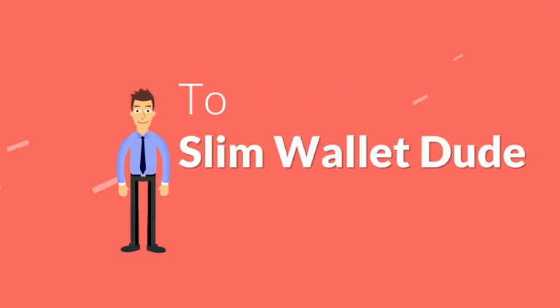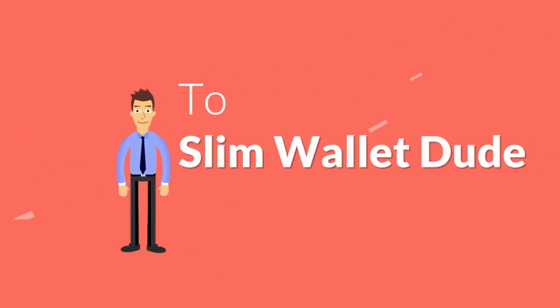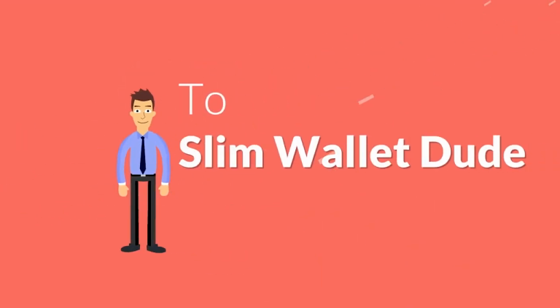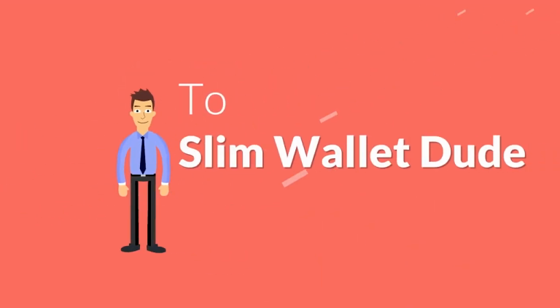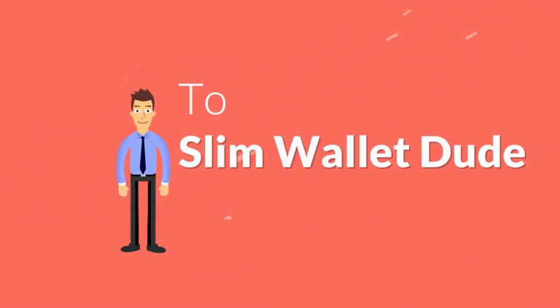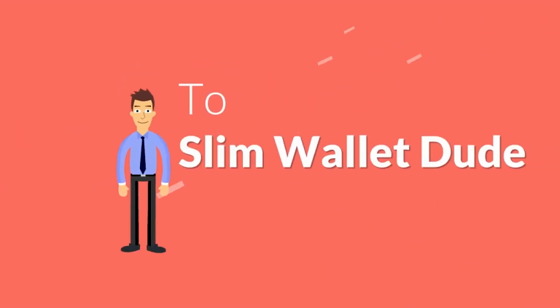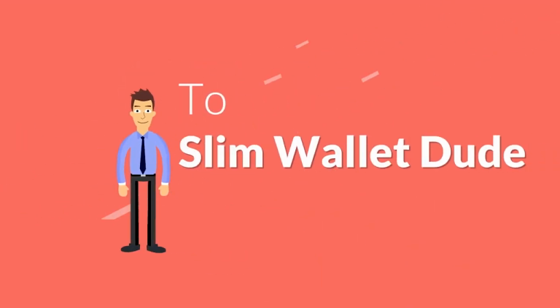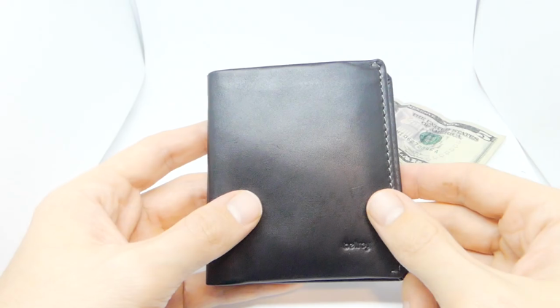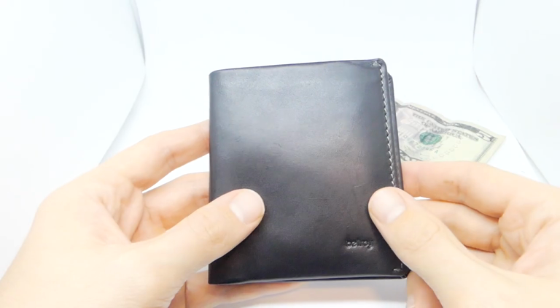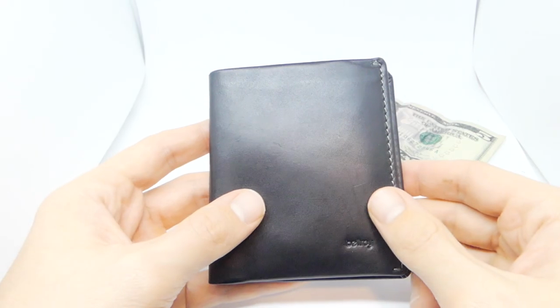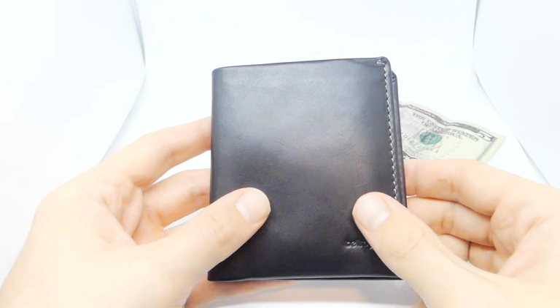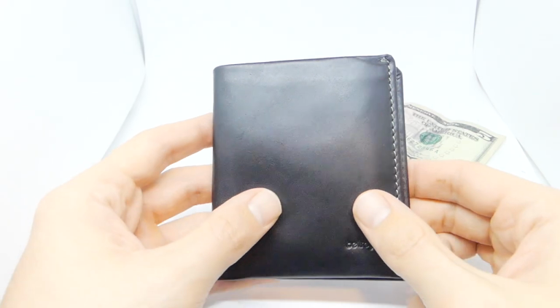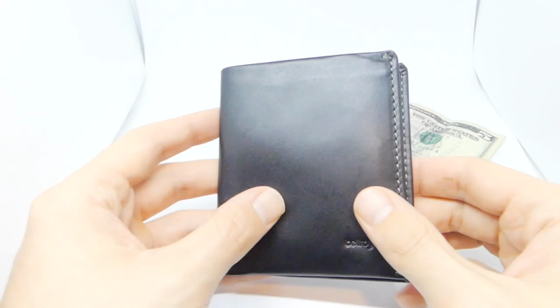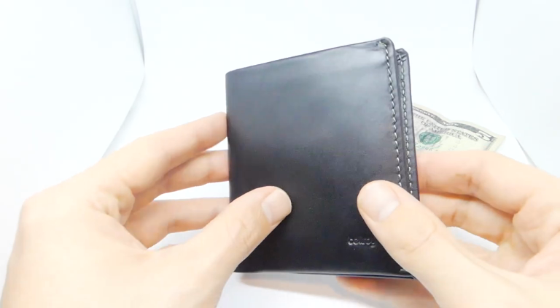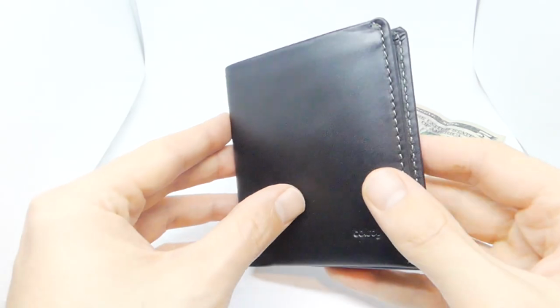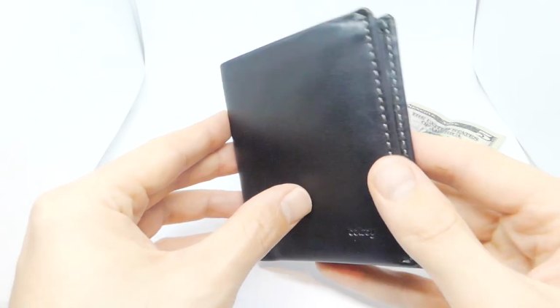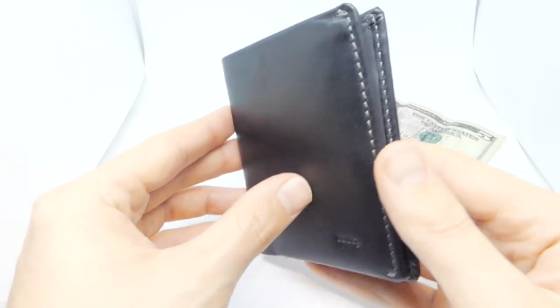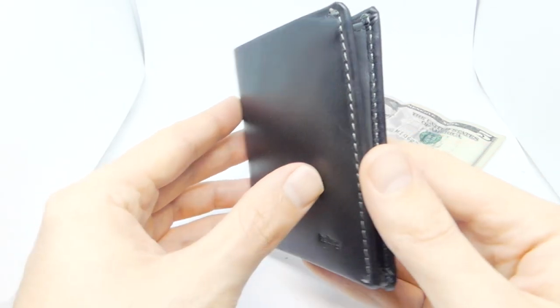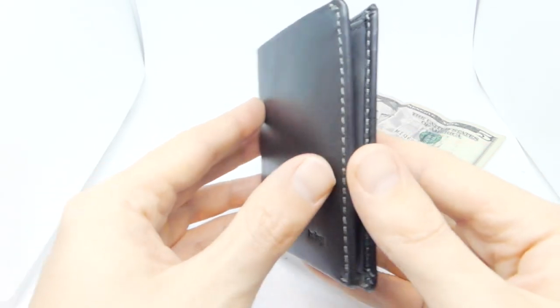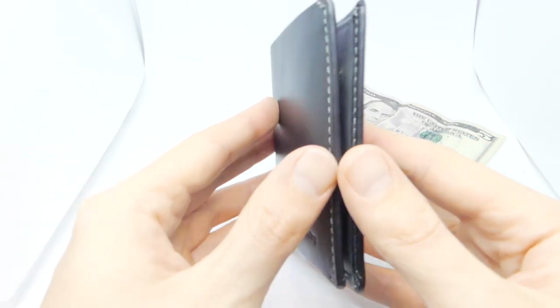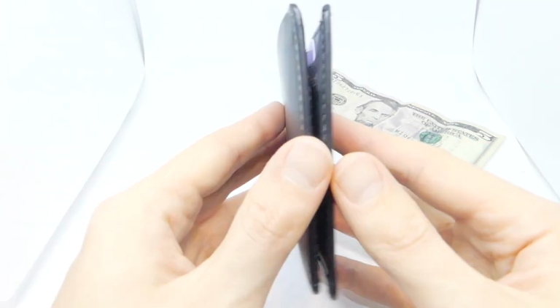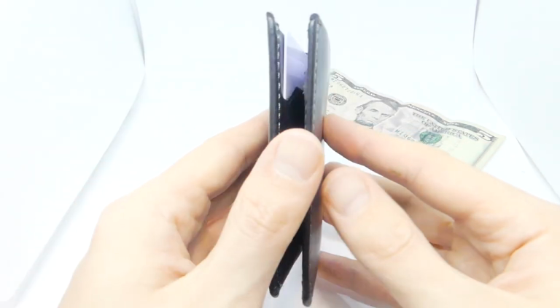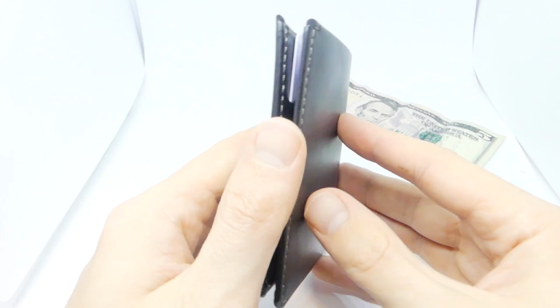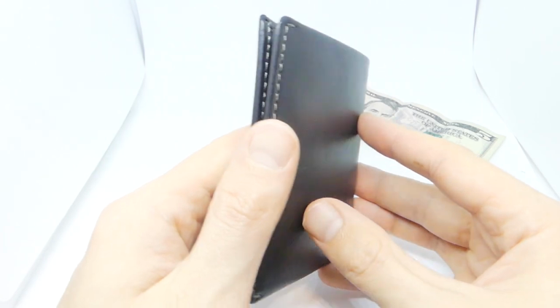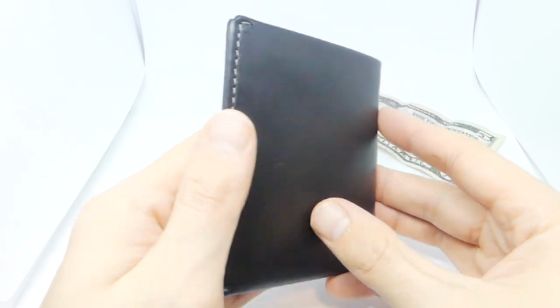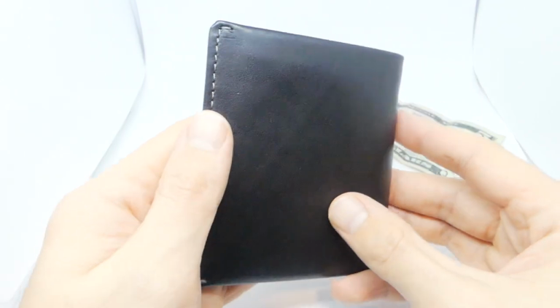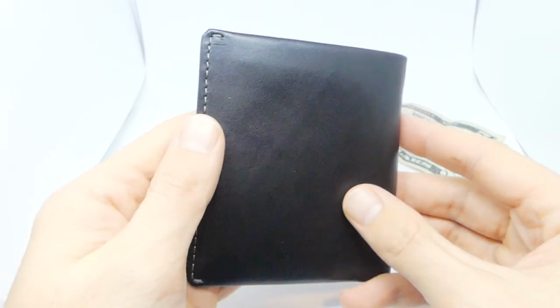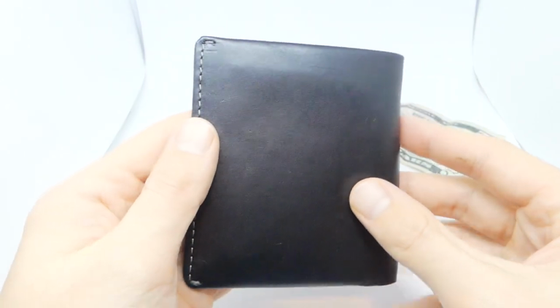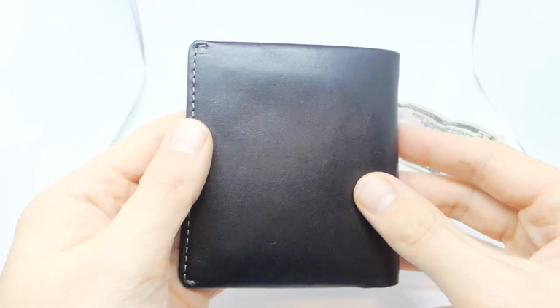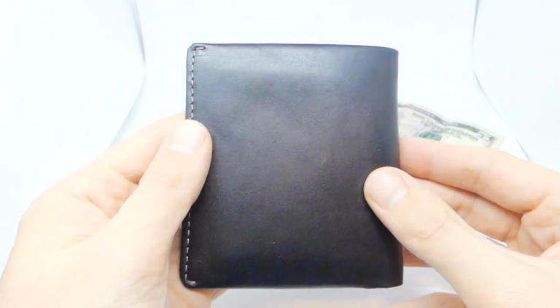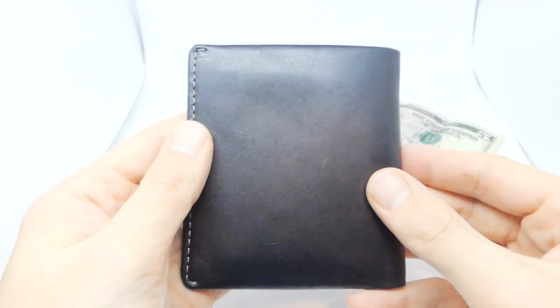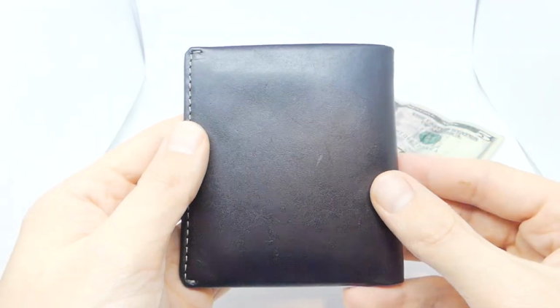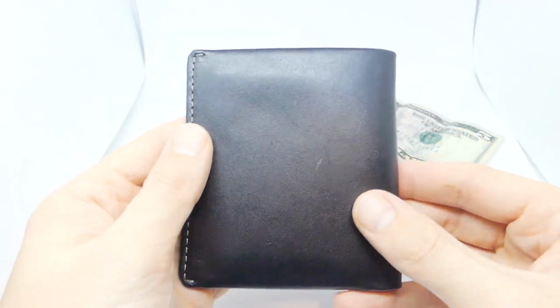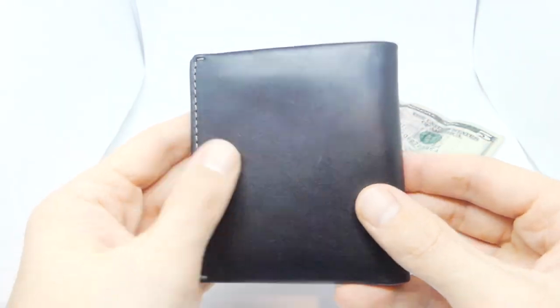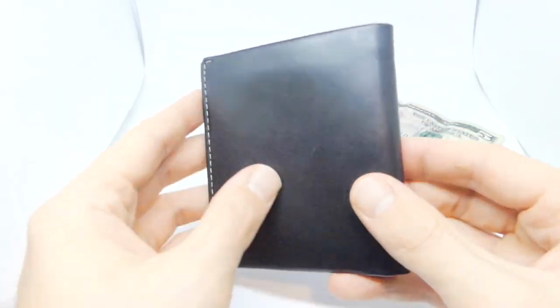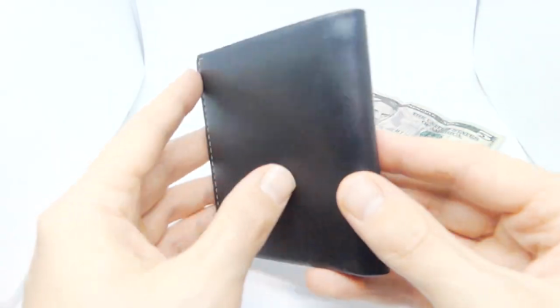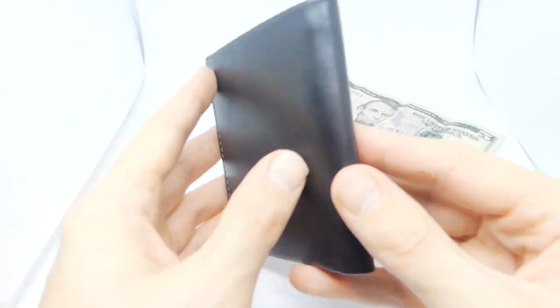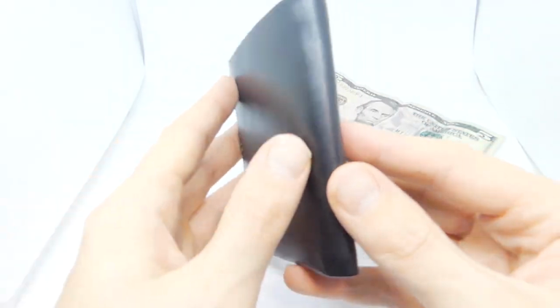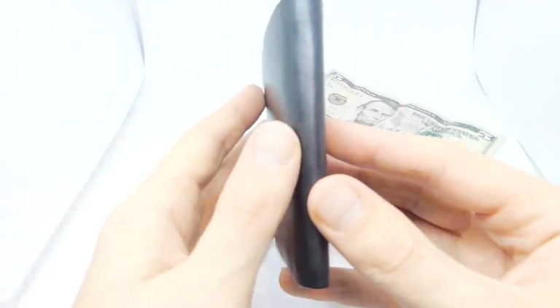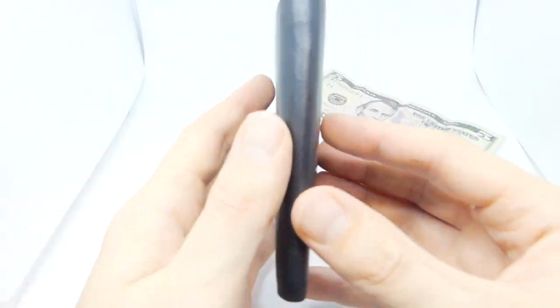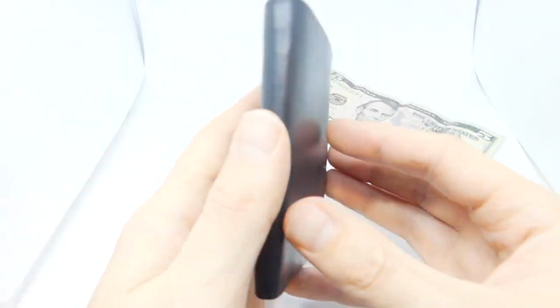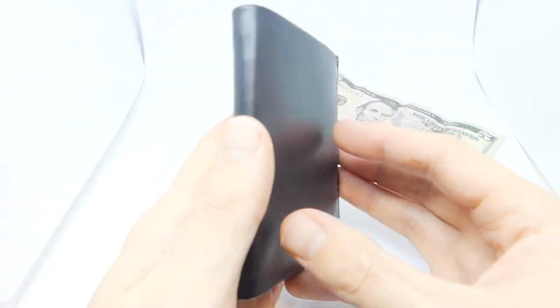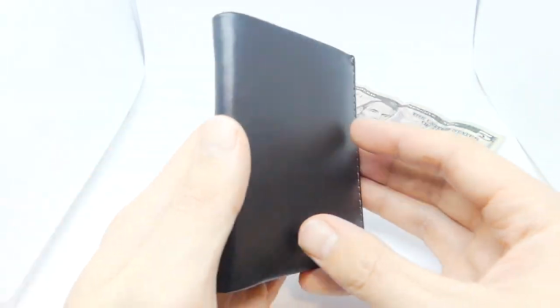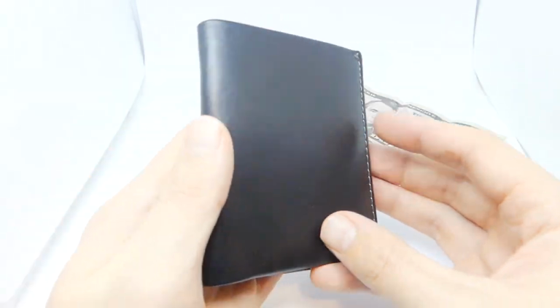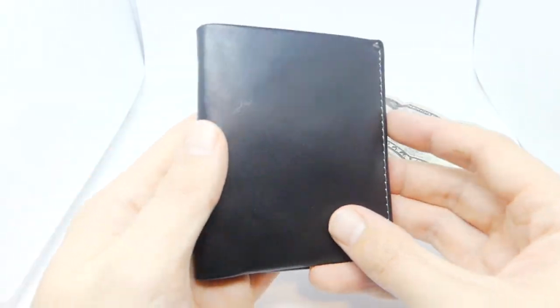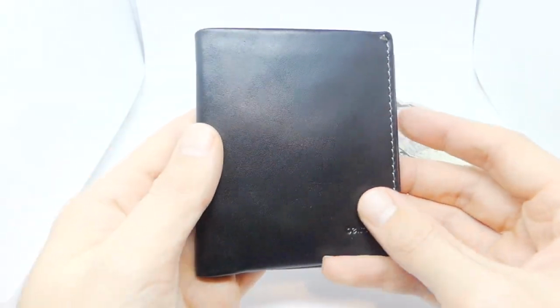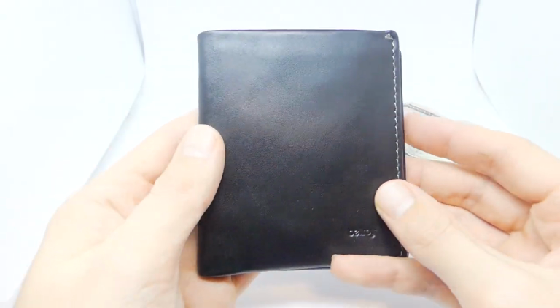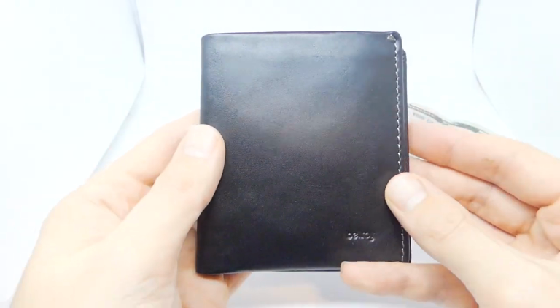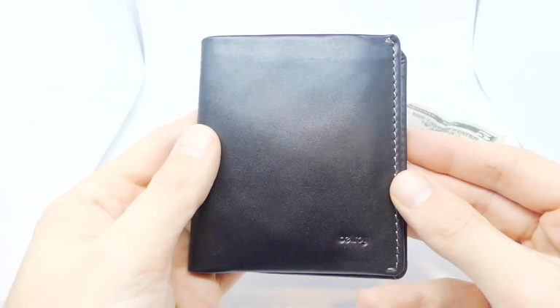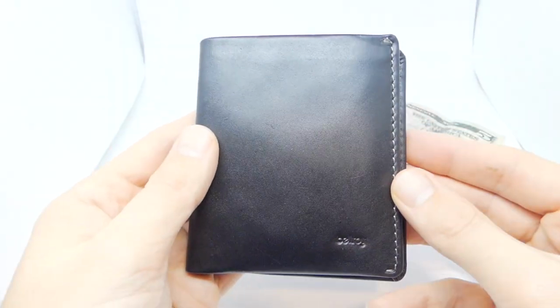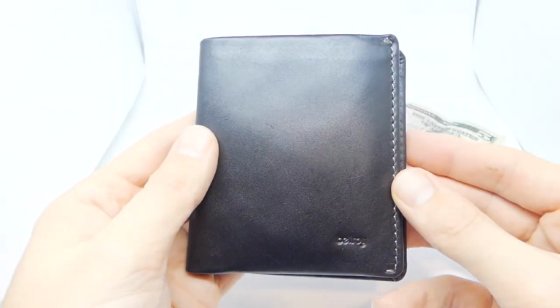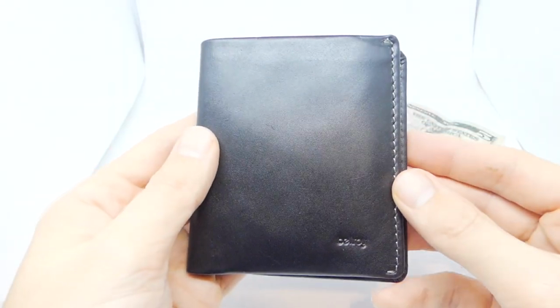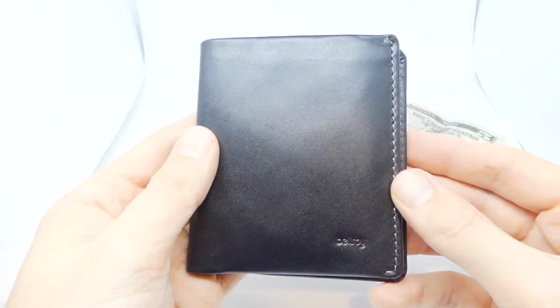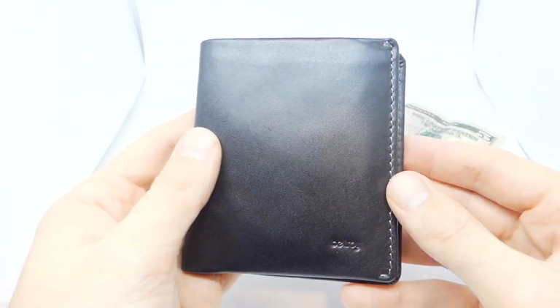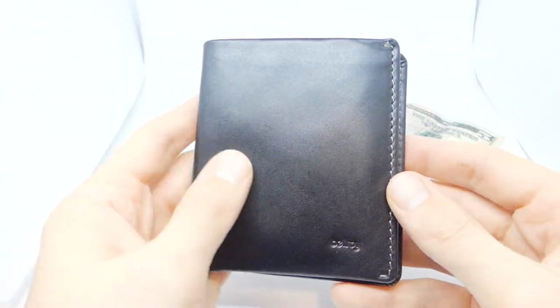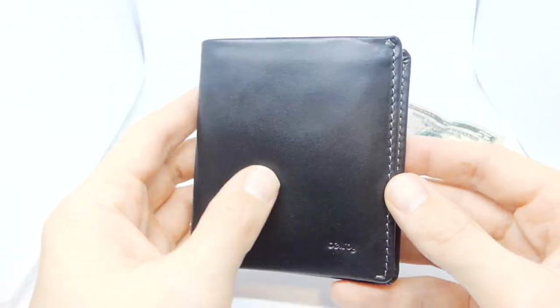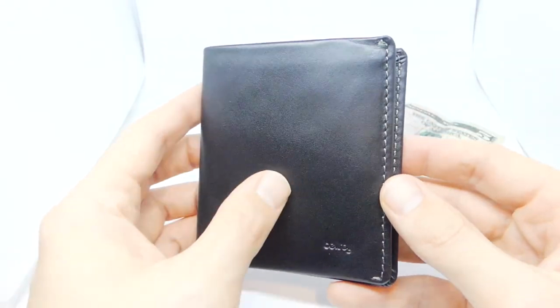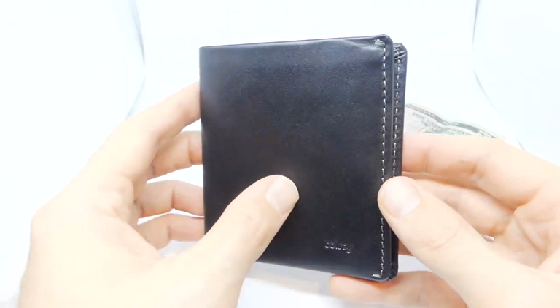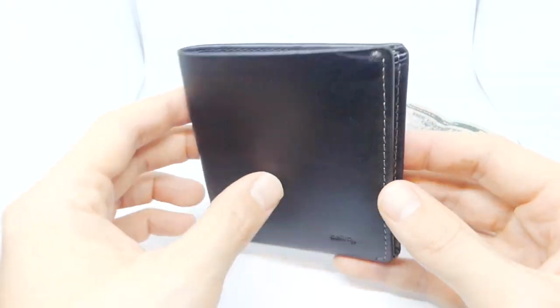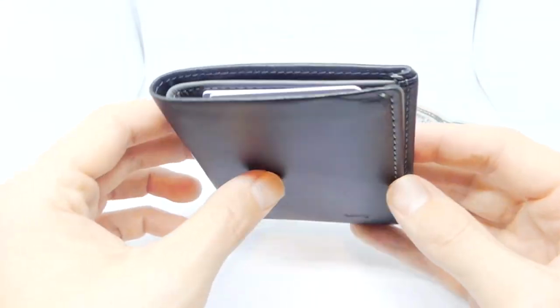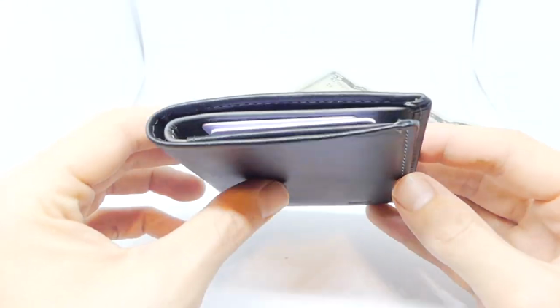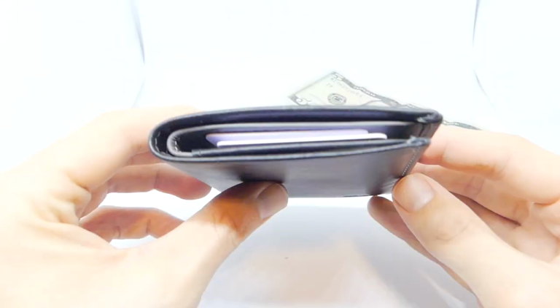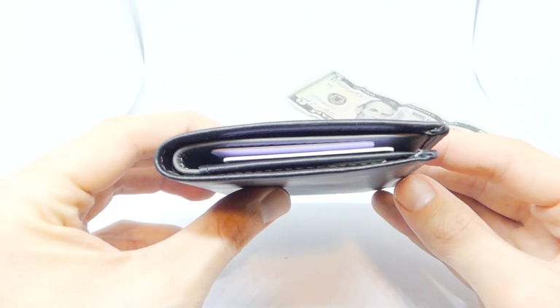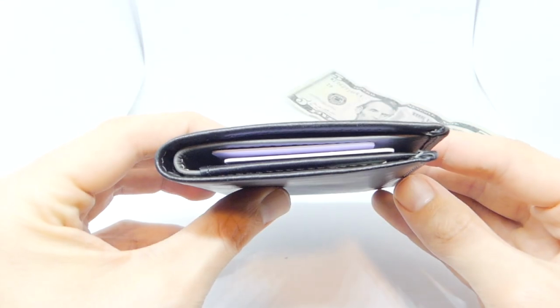This is Luke, the Slim Wallet Dude. Hope you're doing well today. In this video, I will review the Bellroy Note Sleeve.